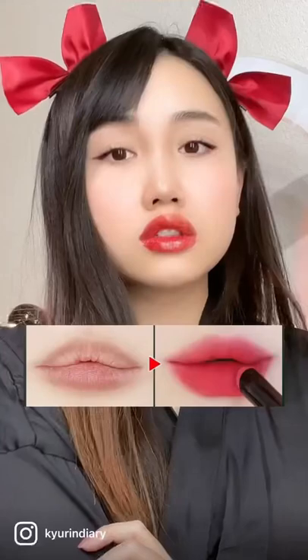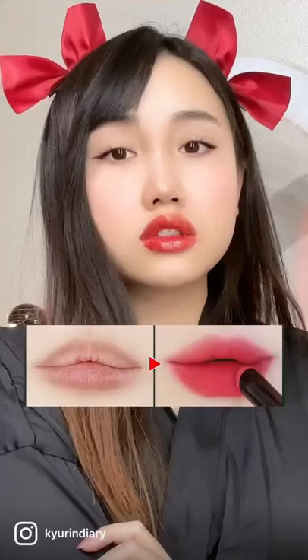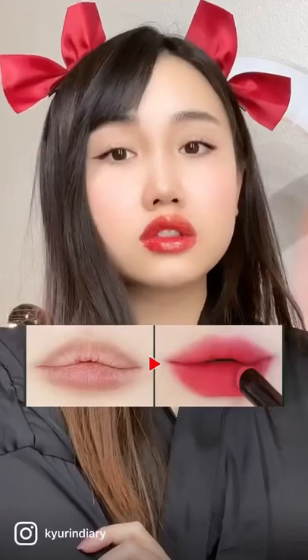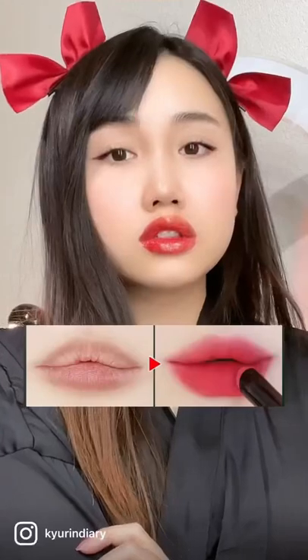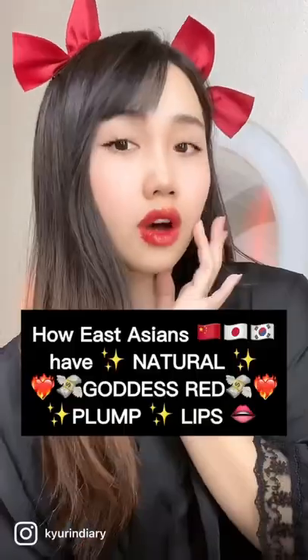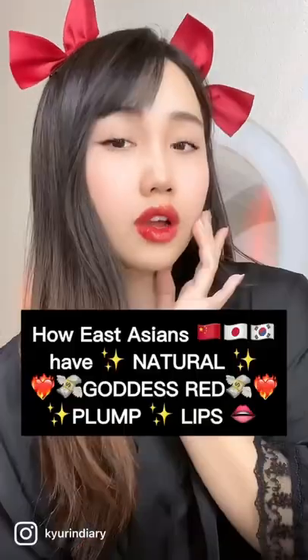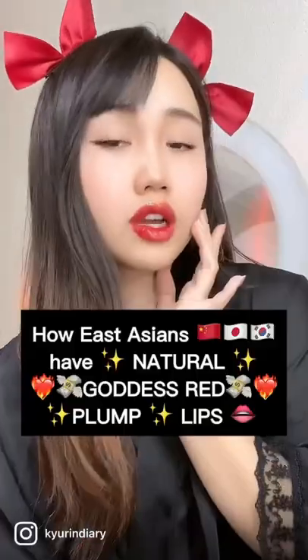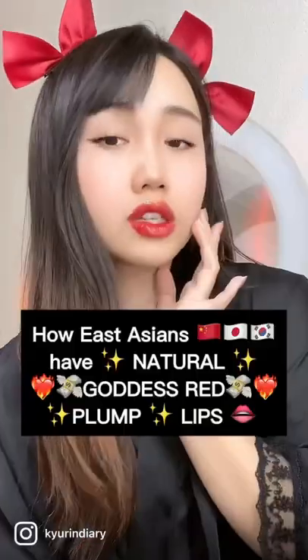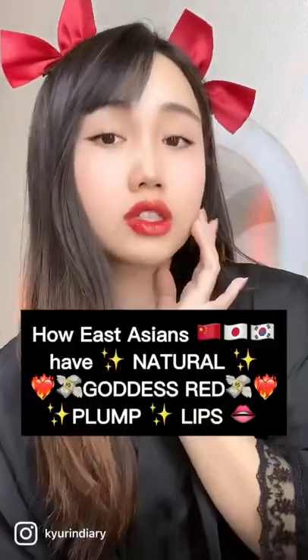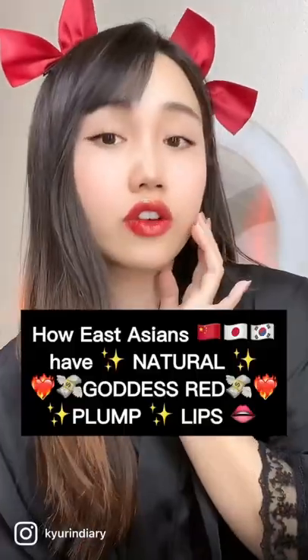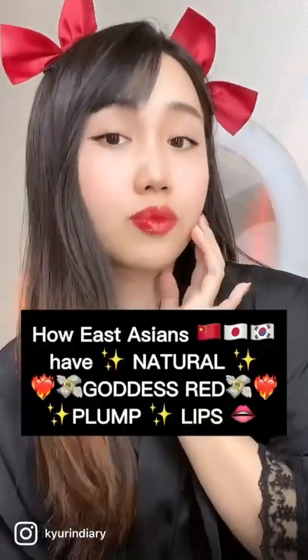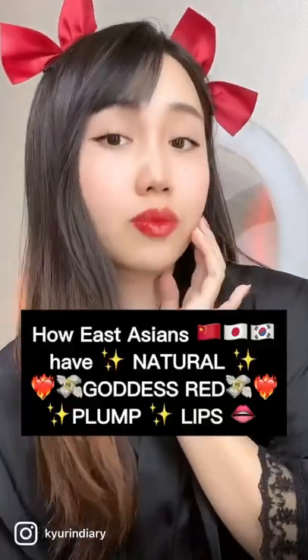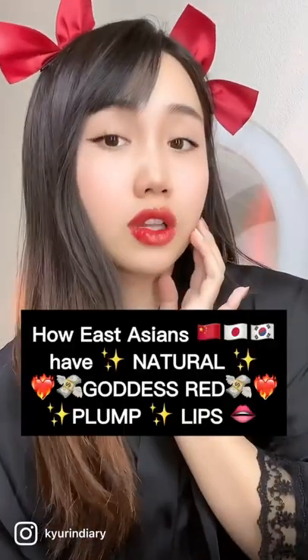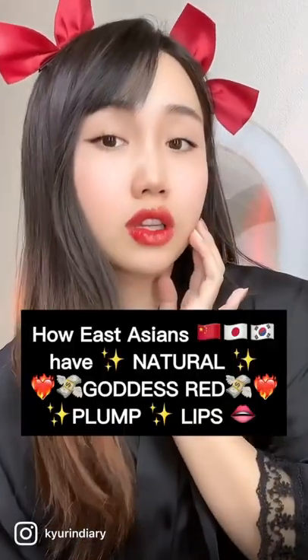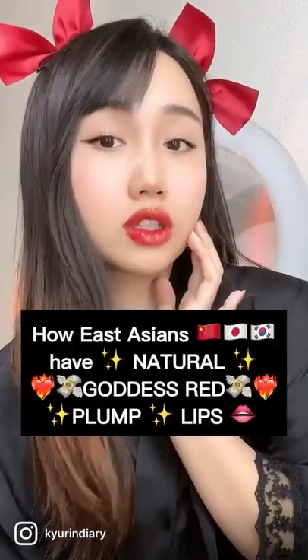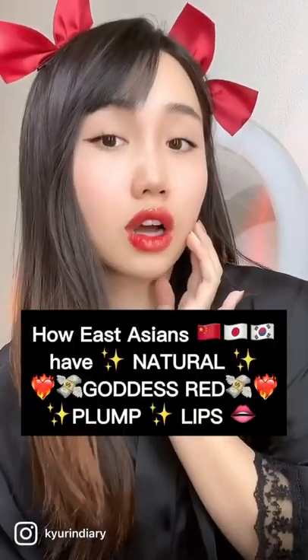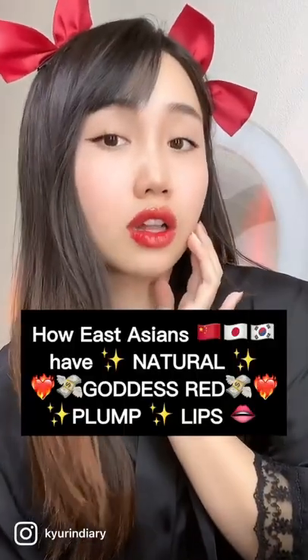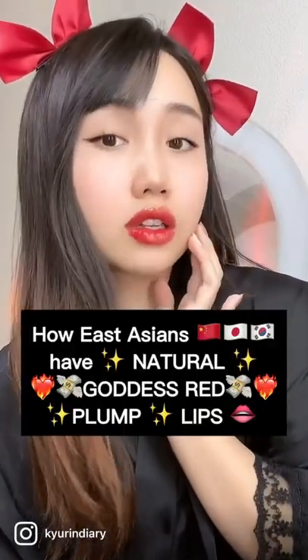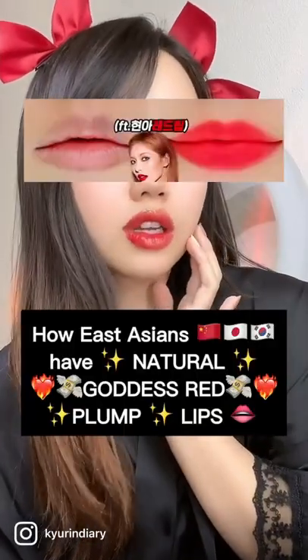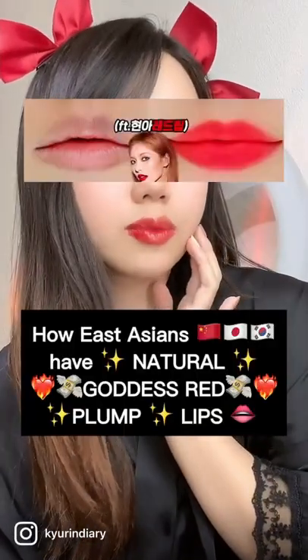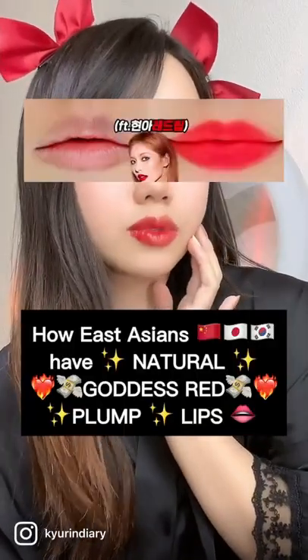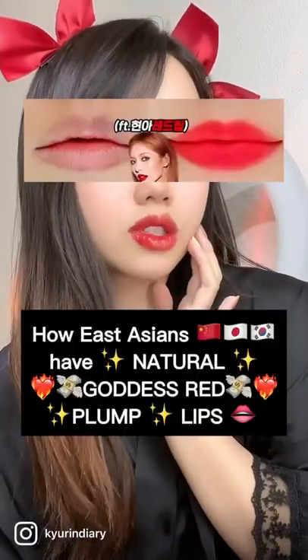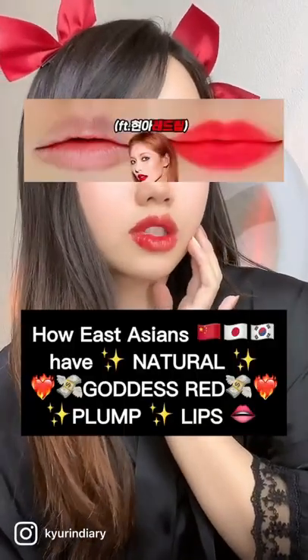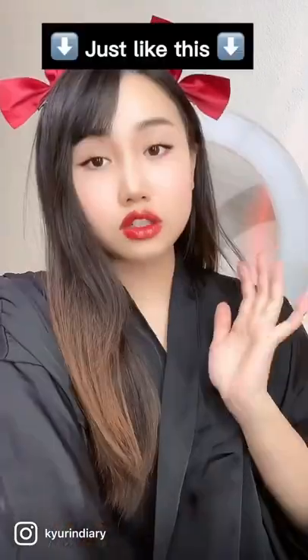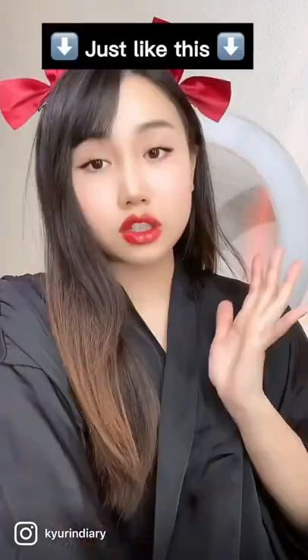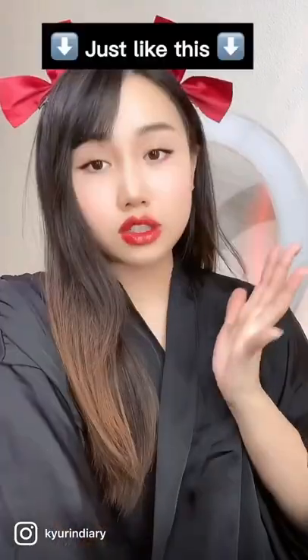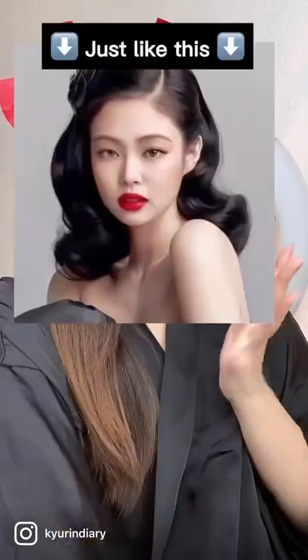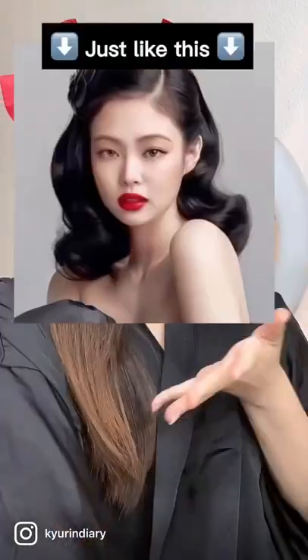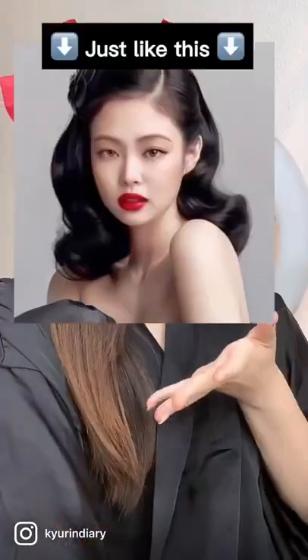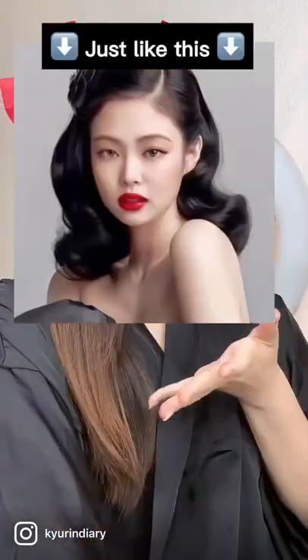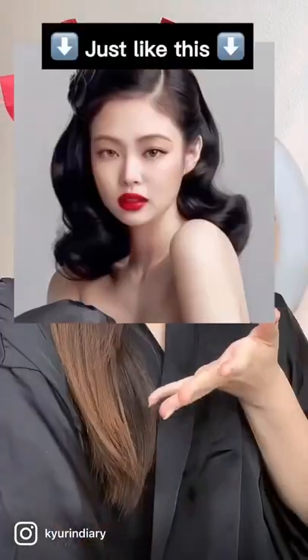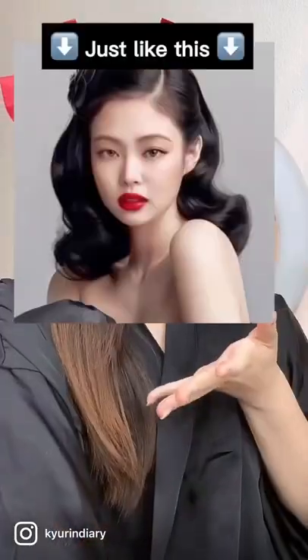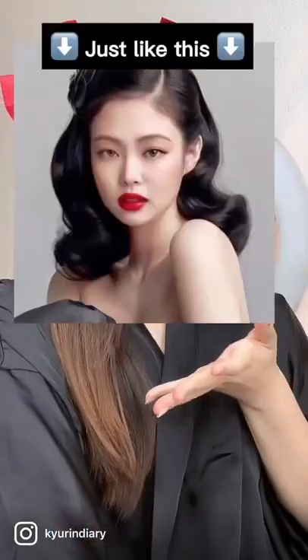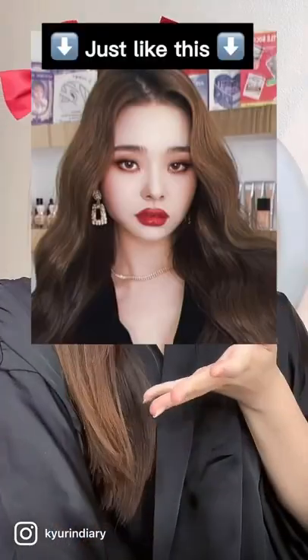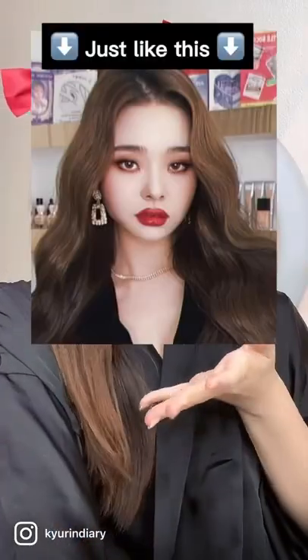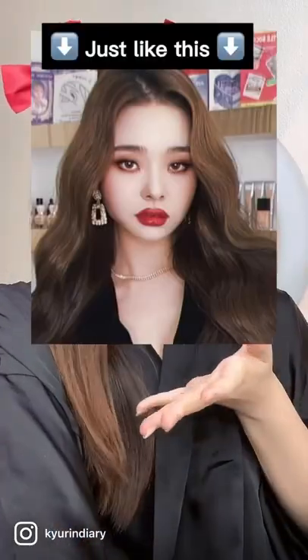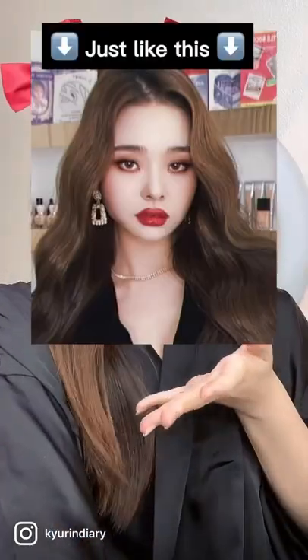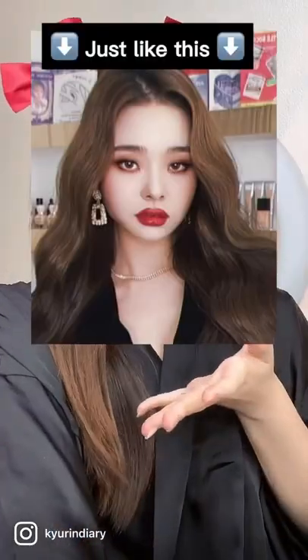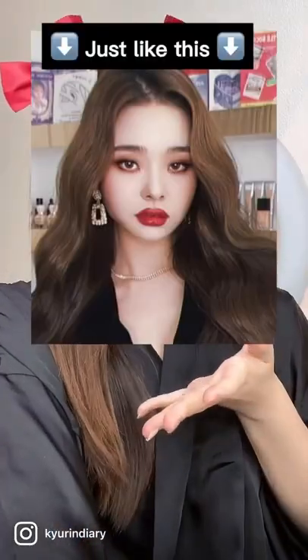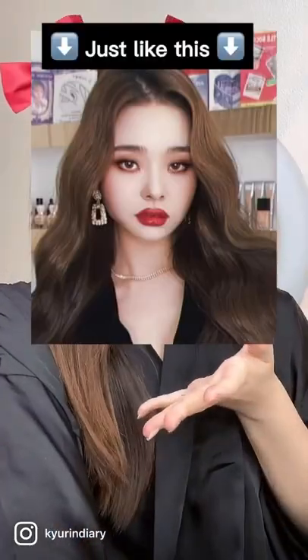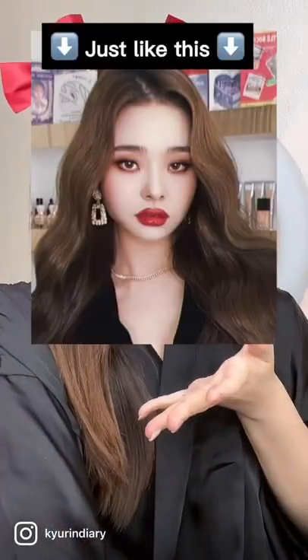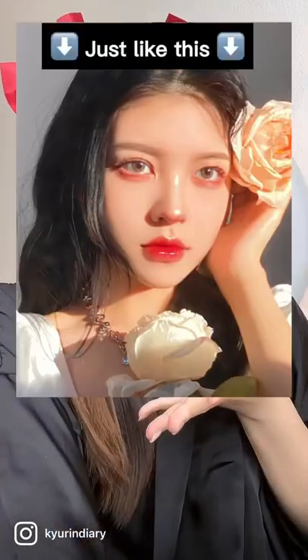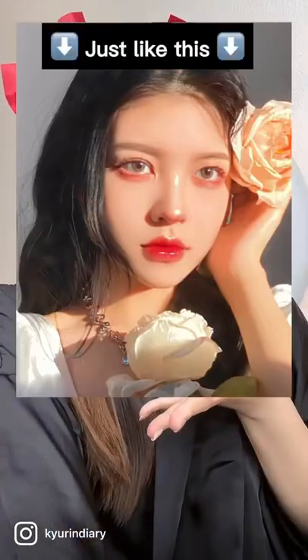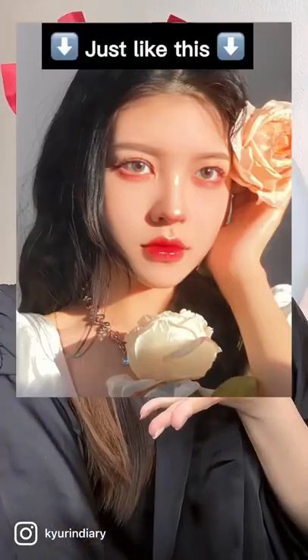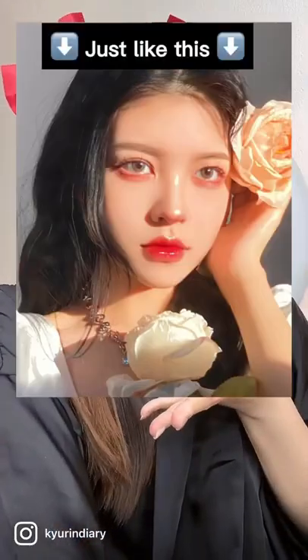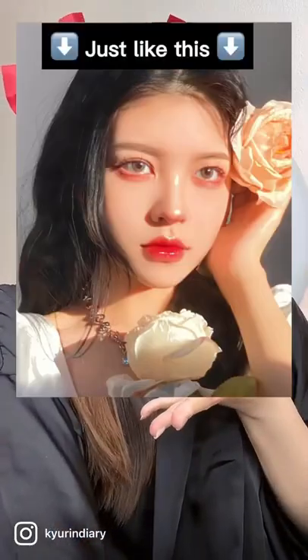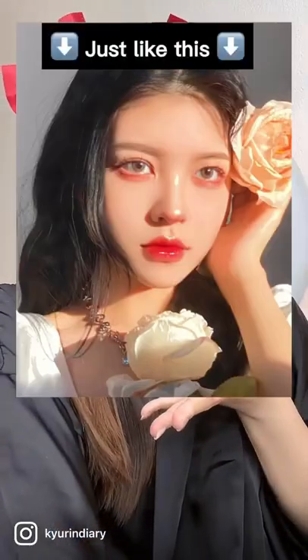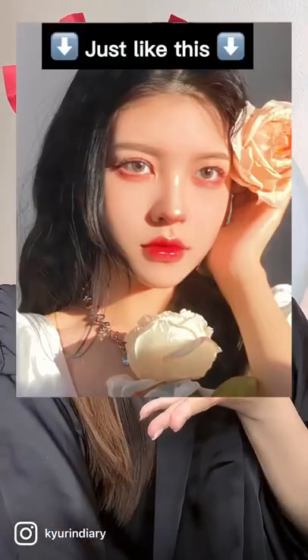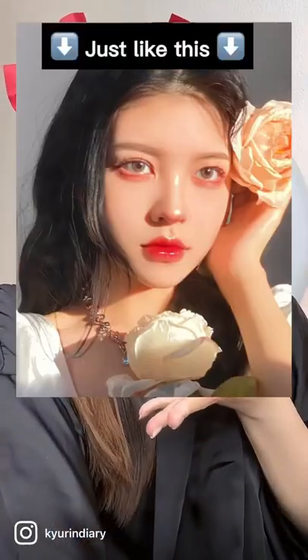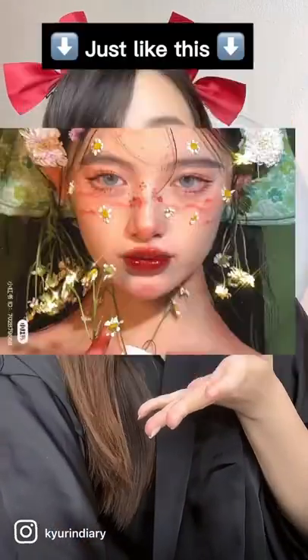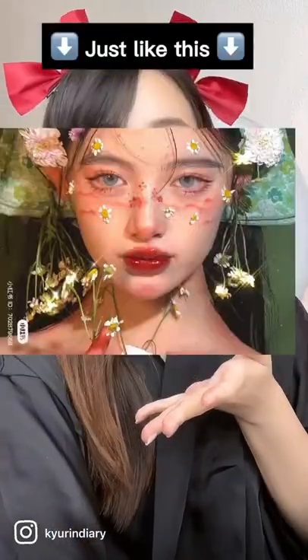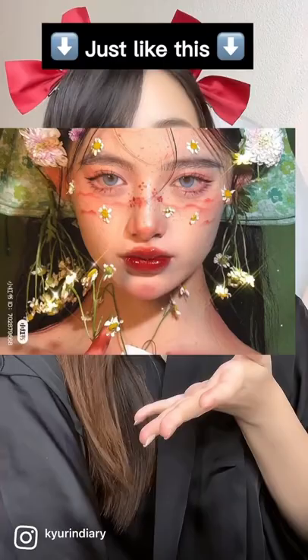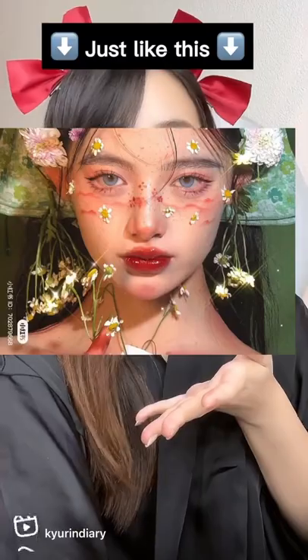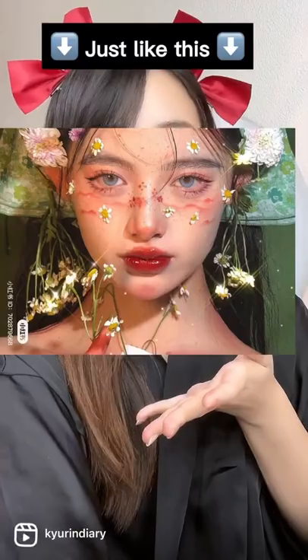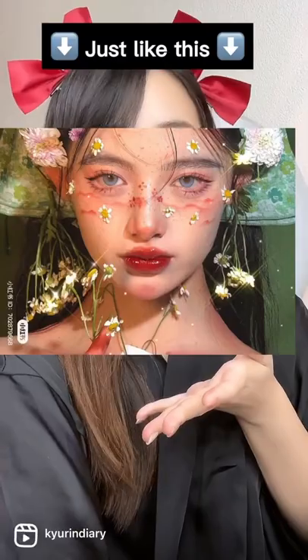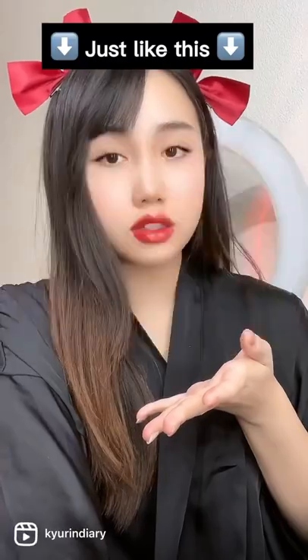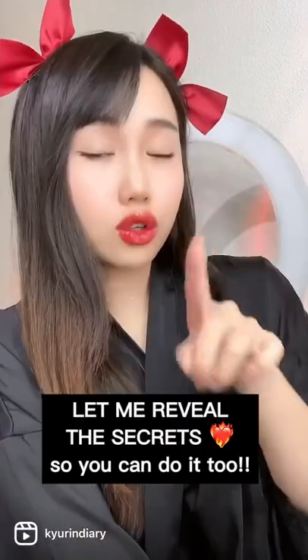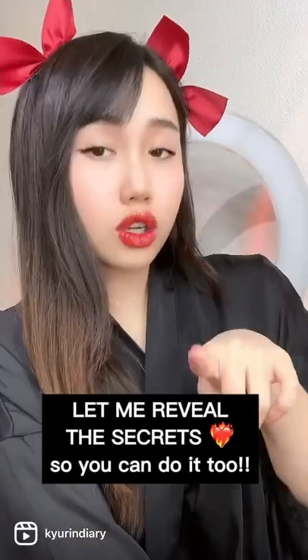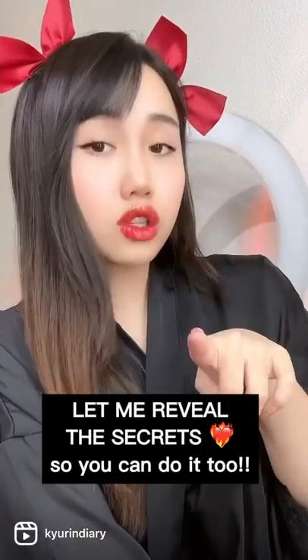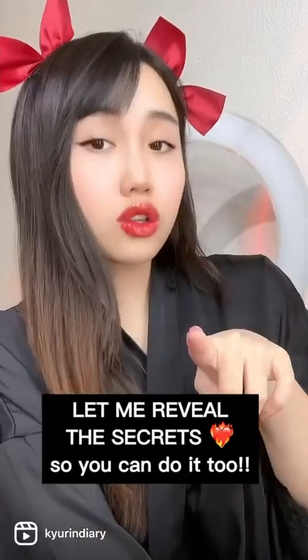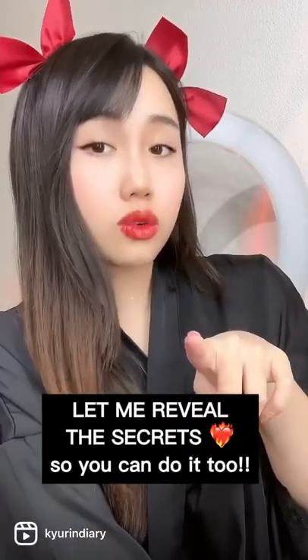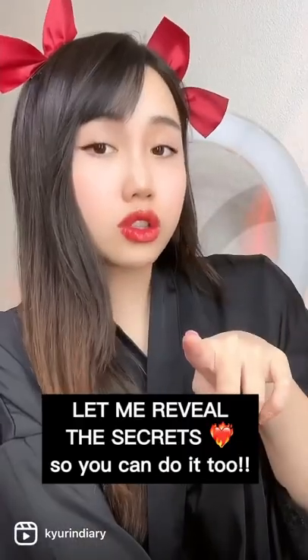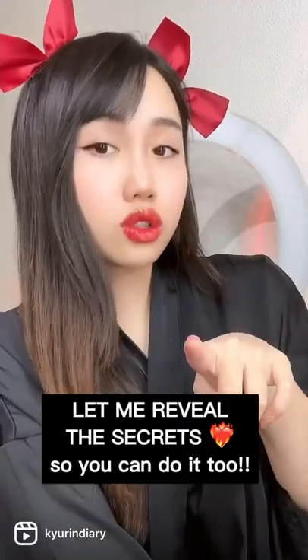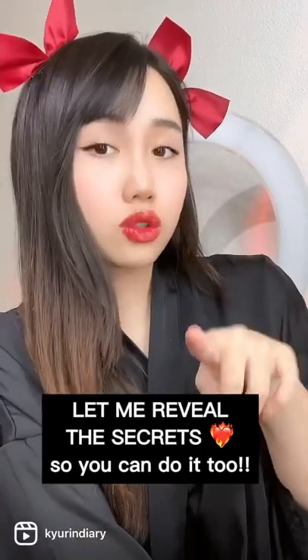Asians have million dollar lips — just like this, this, this, and this. You can do it too.